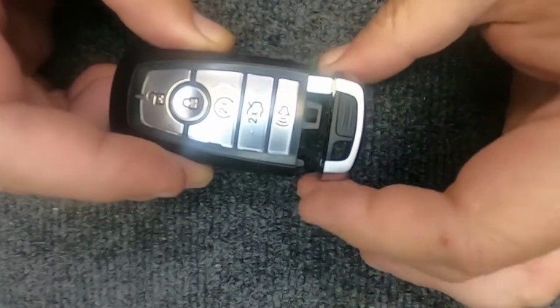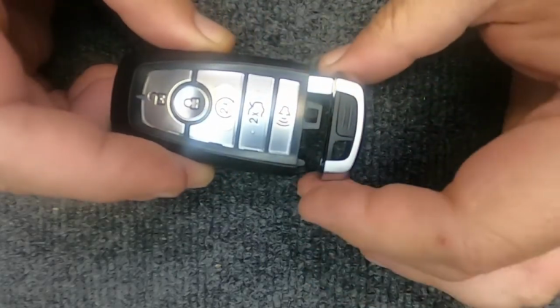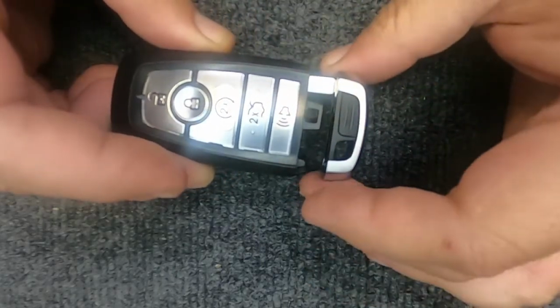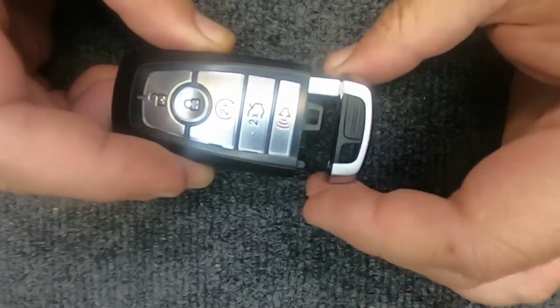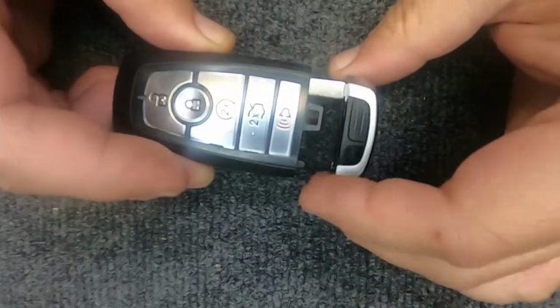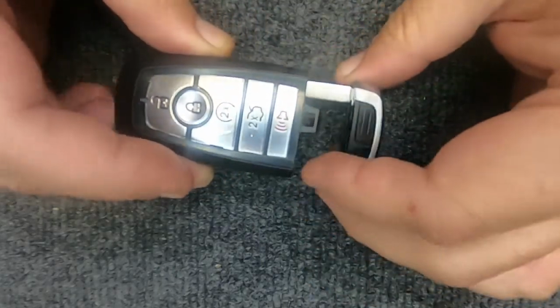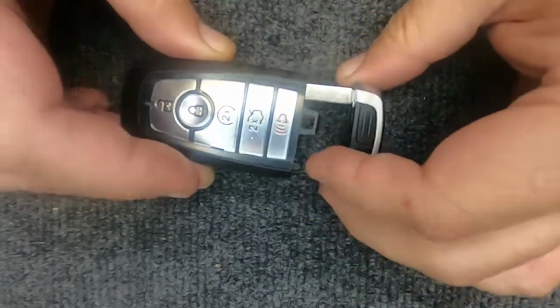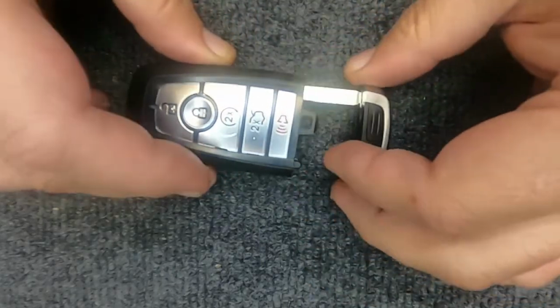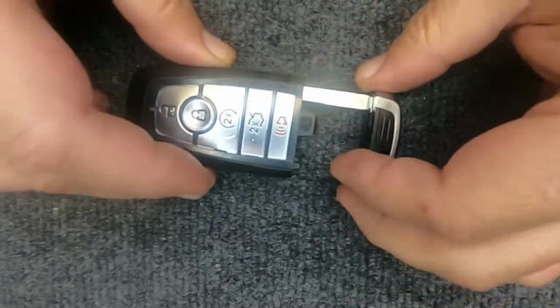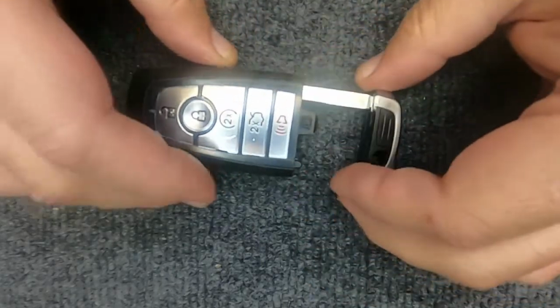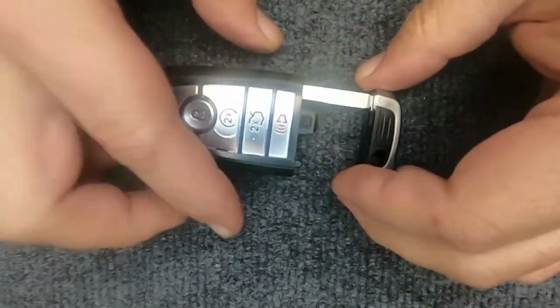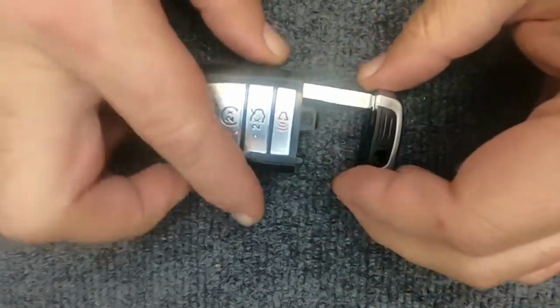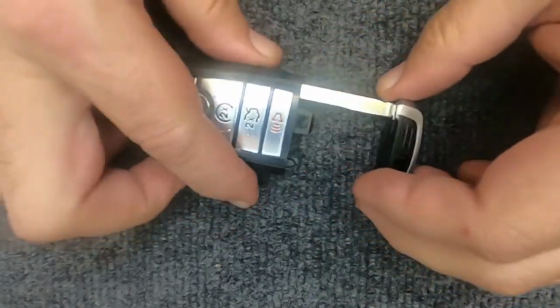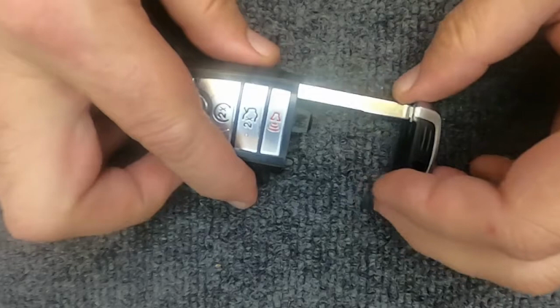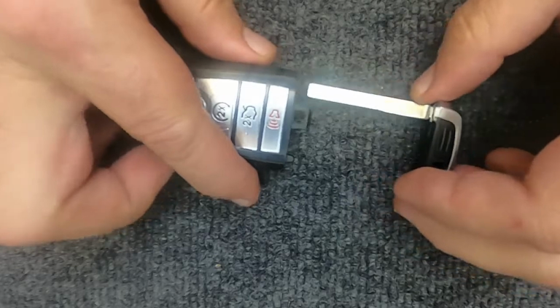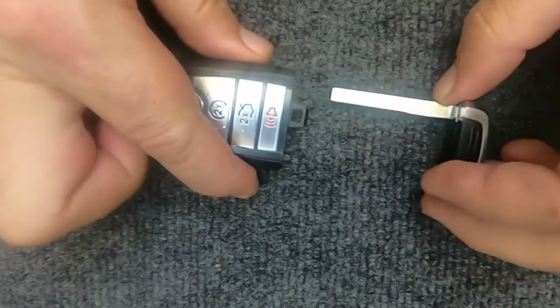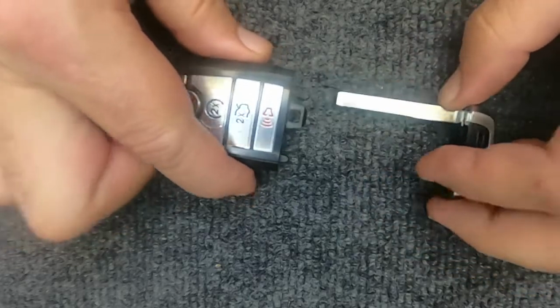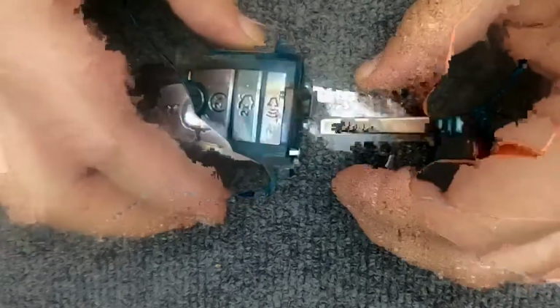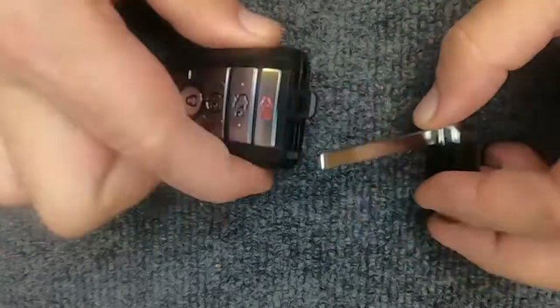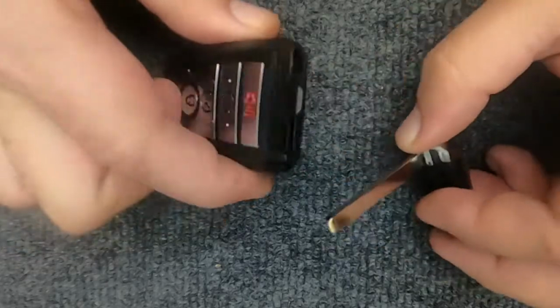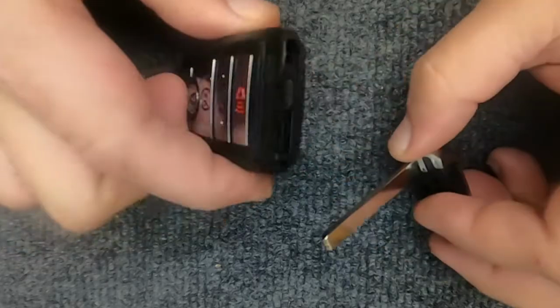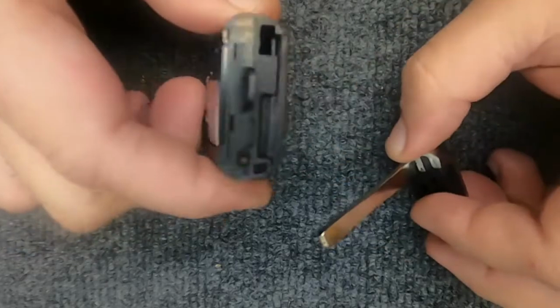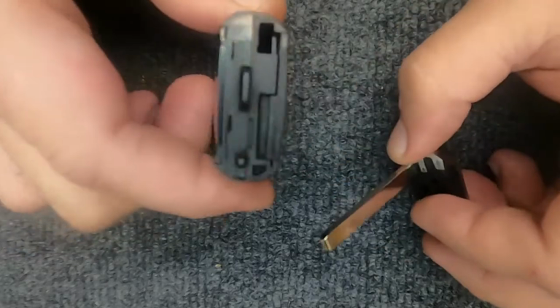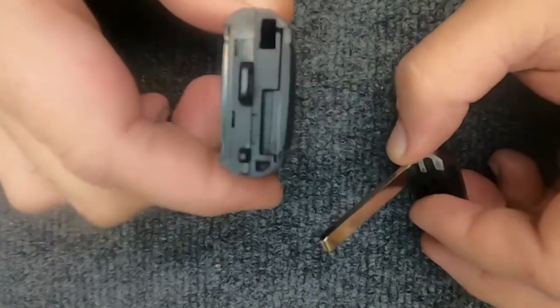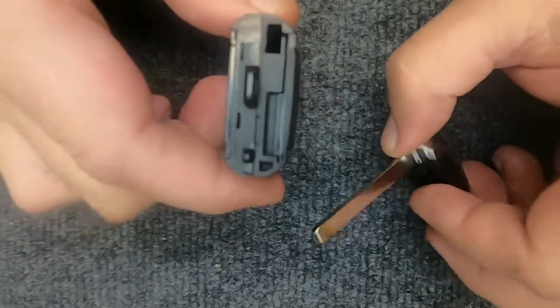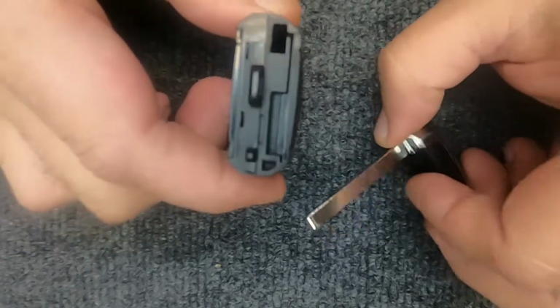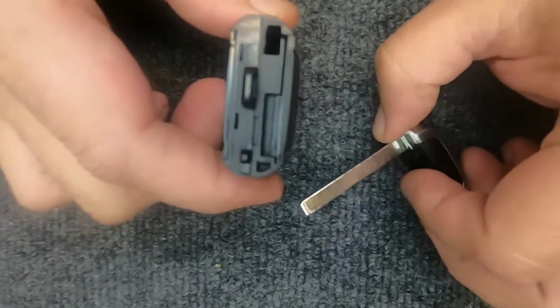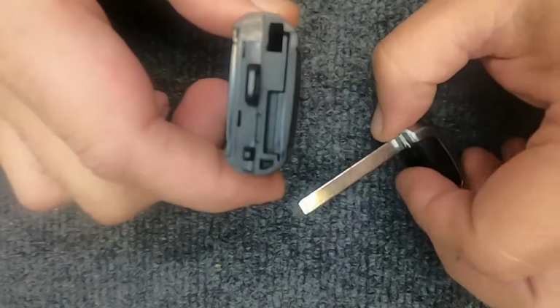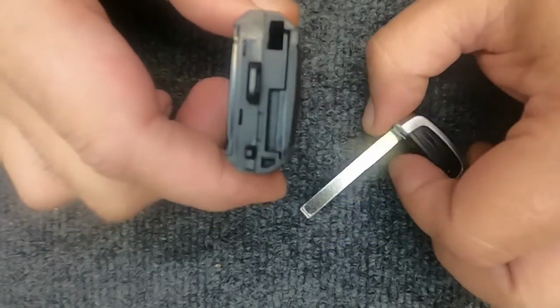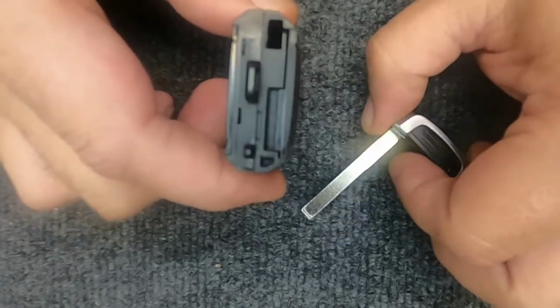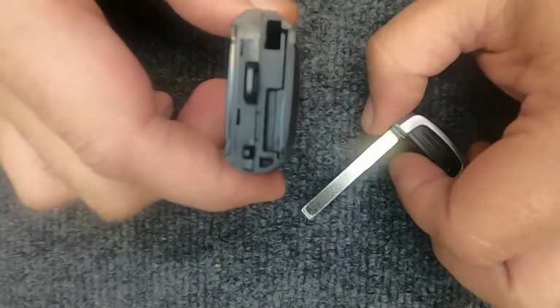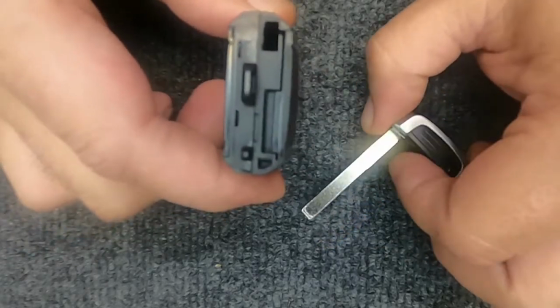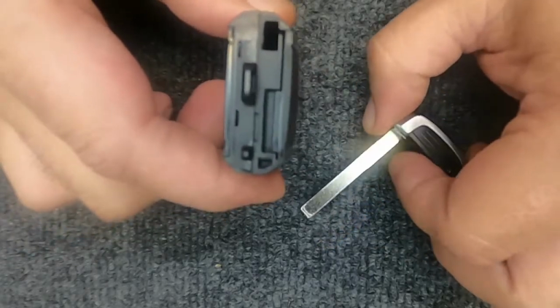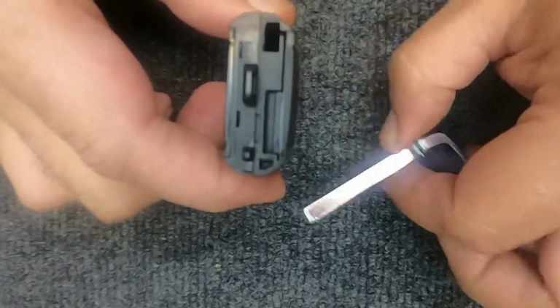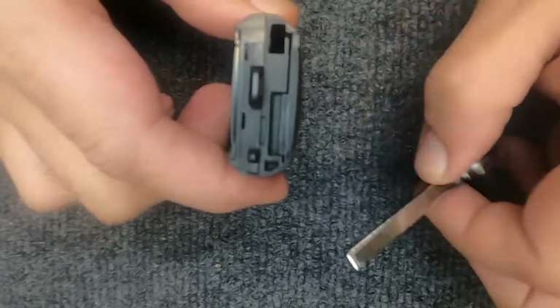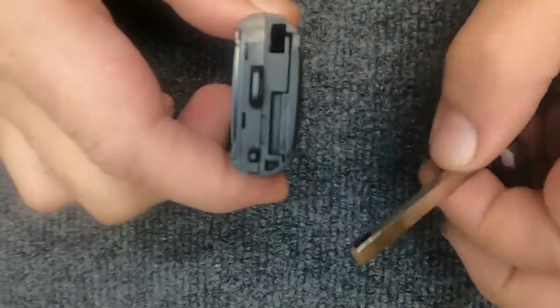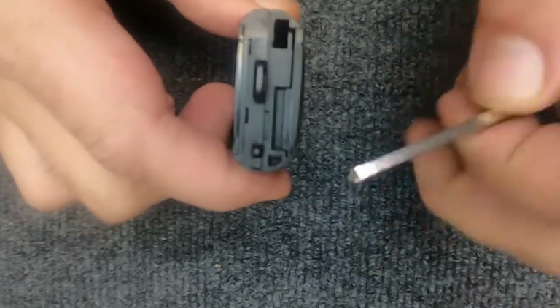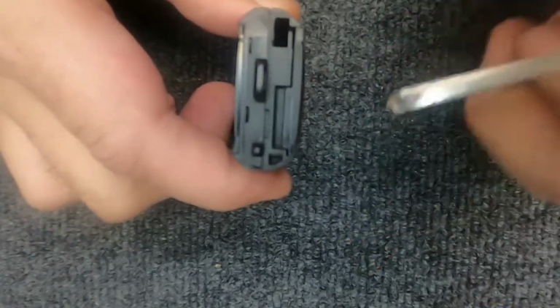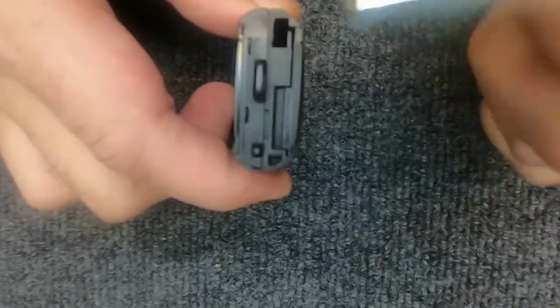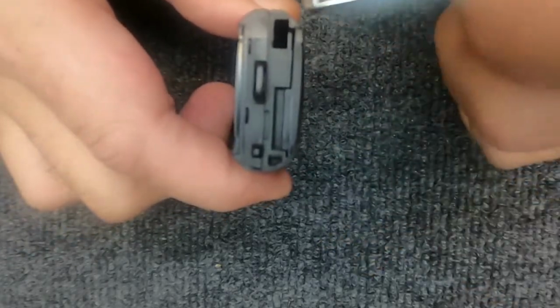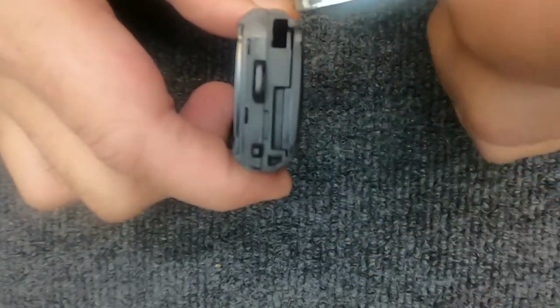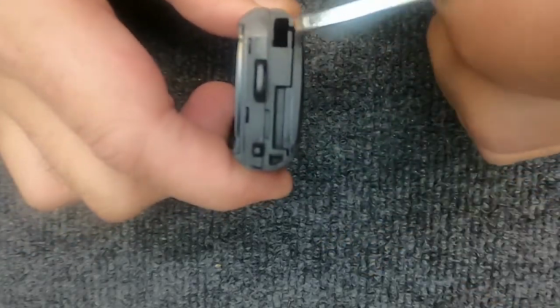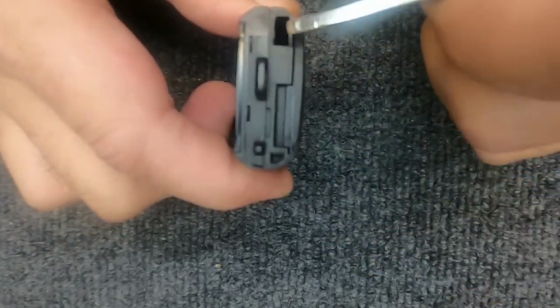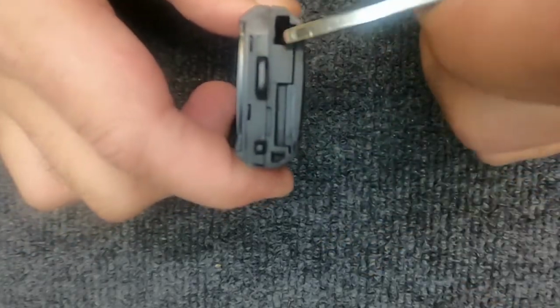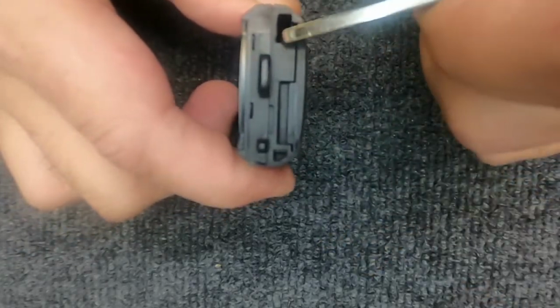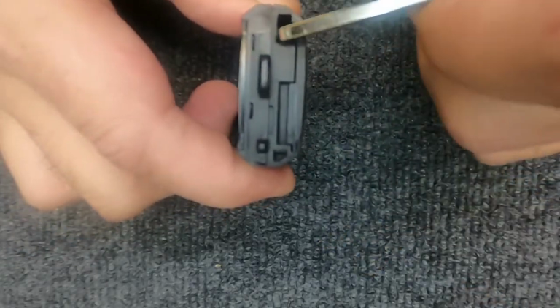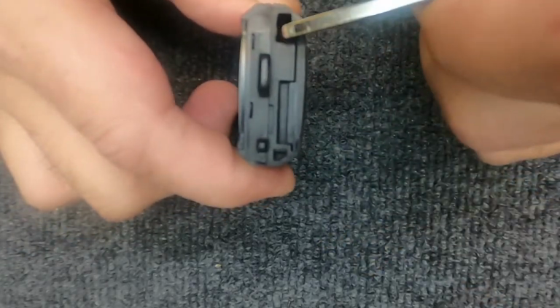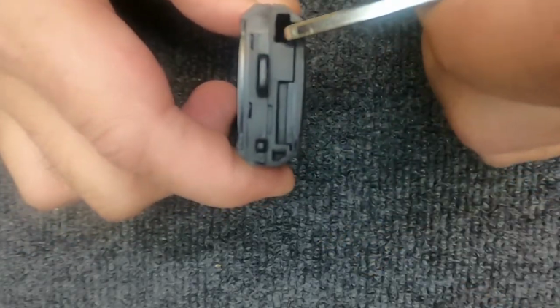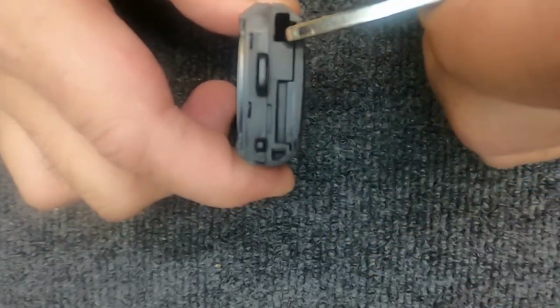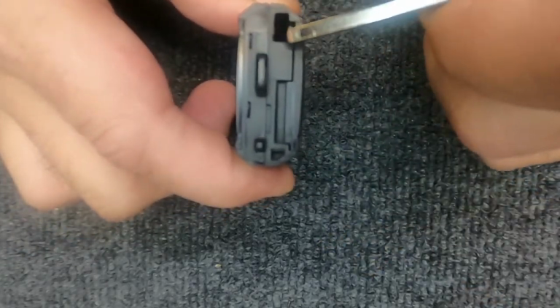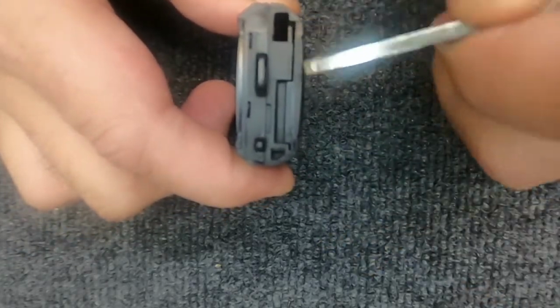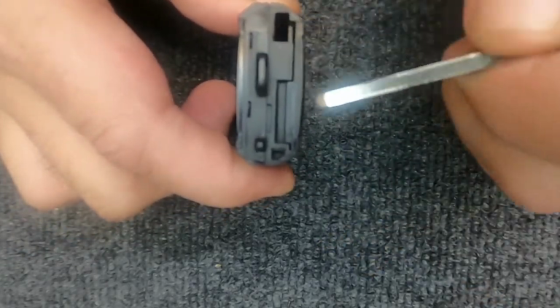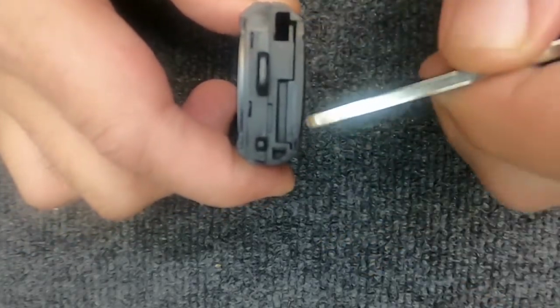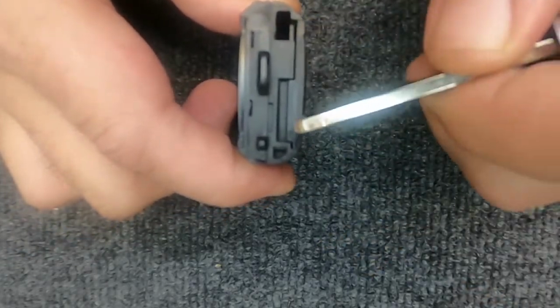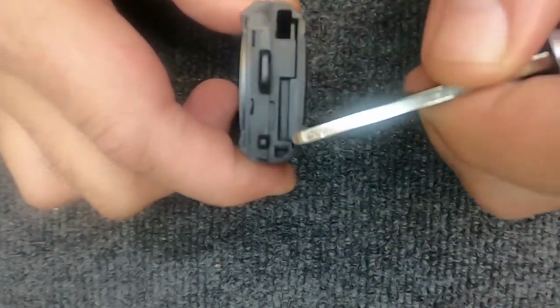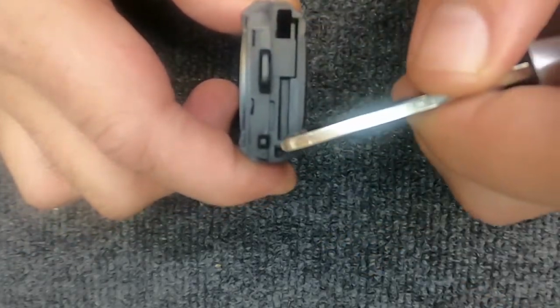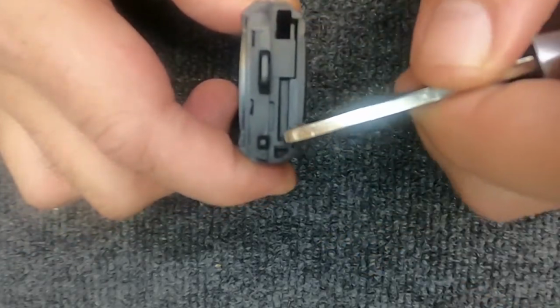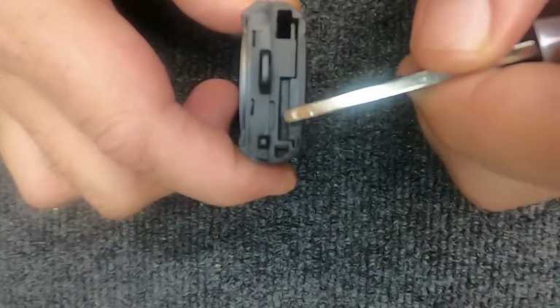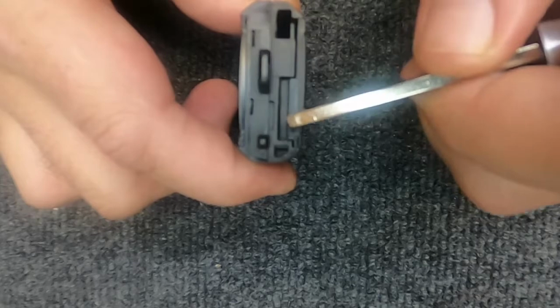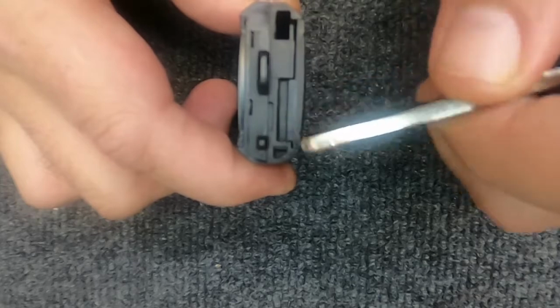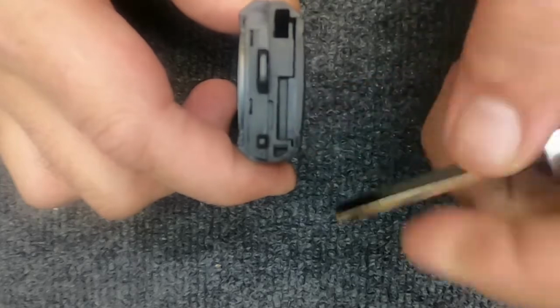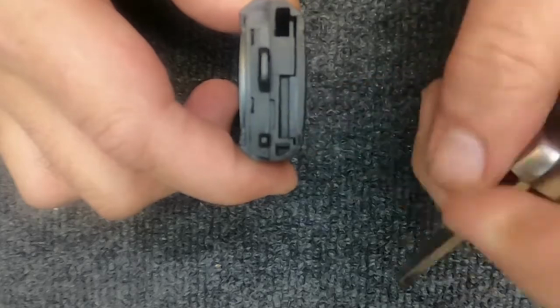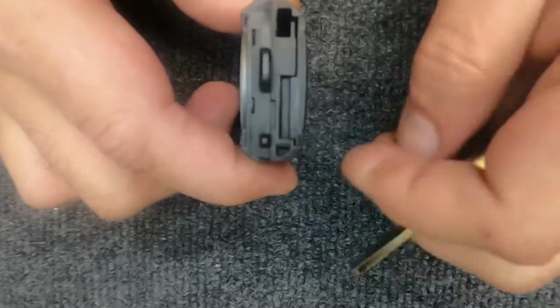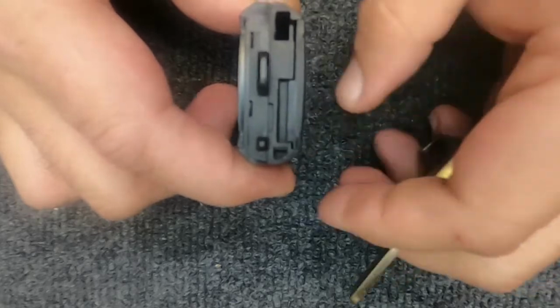The remote will come apart. When it does, when you look up in there, you'll see where the emergency key was and then this flat spot.